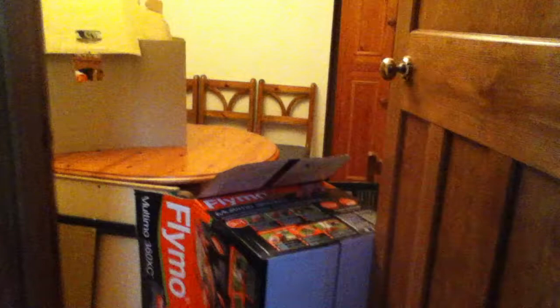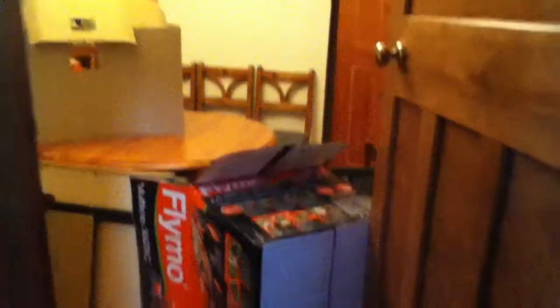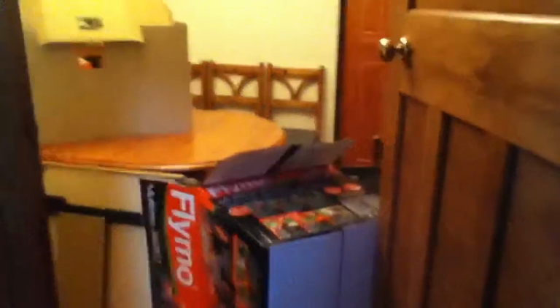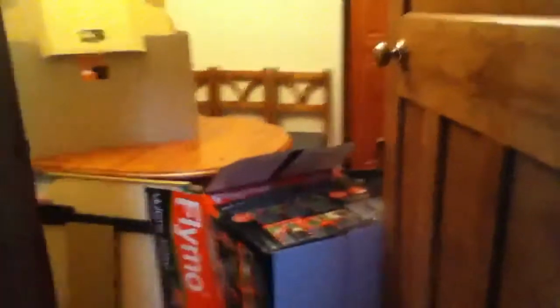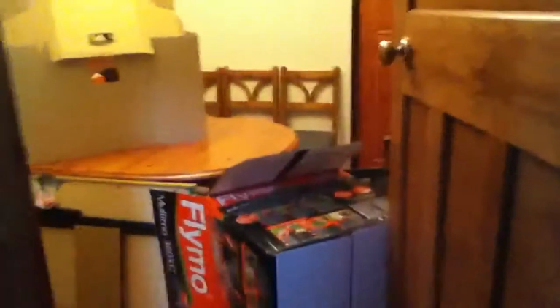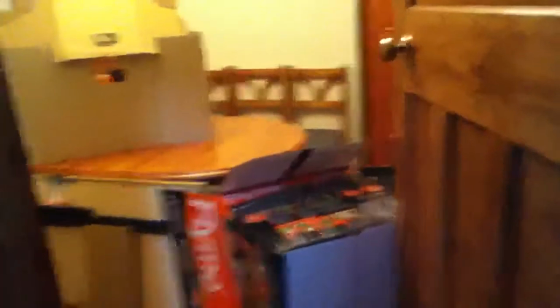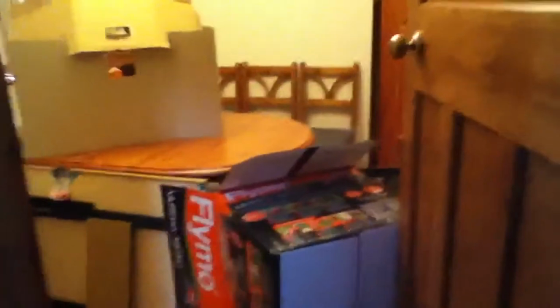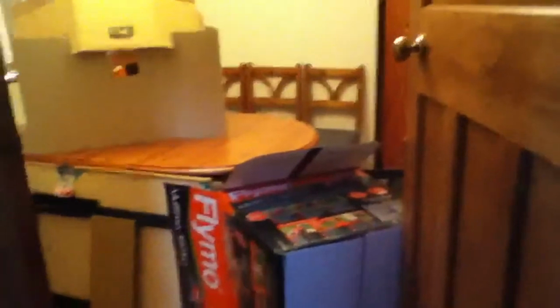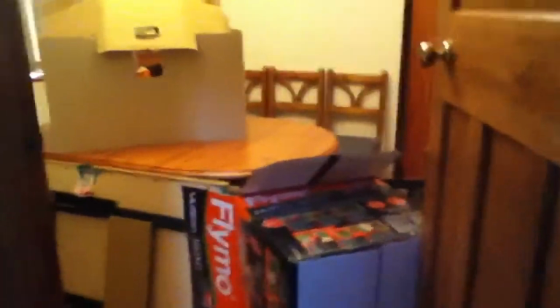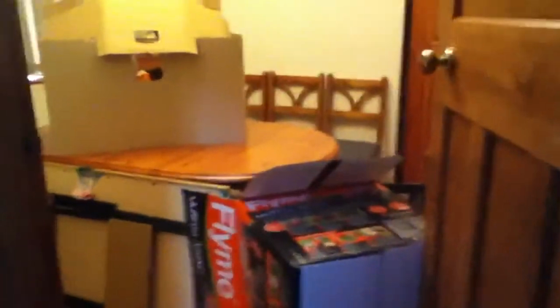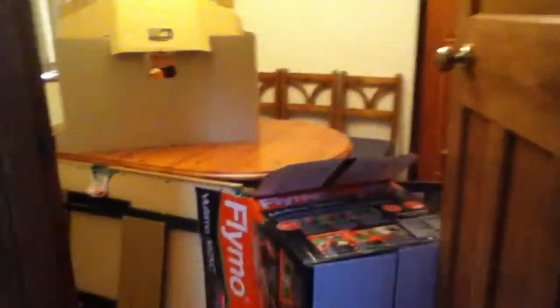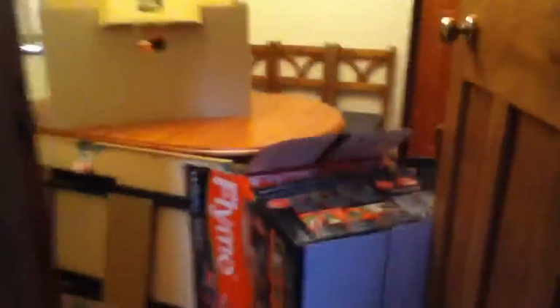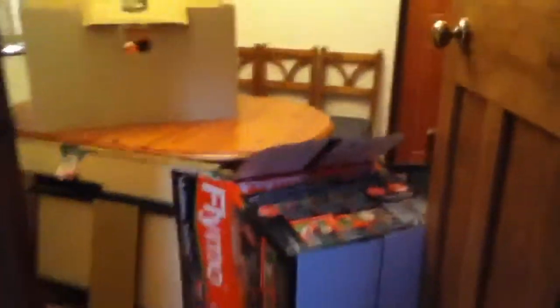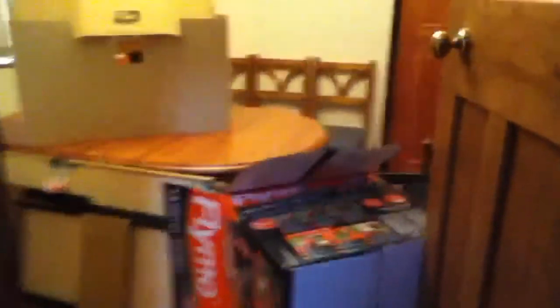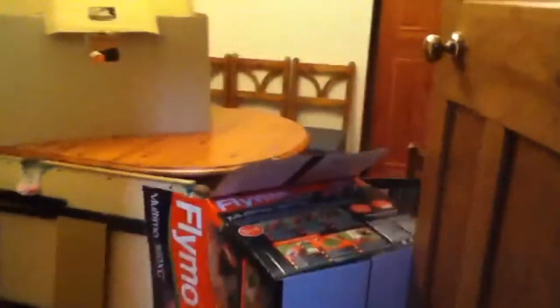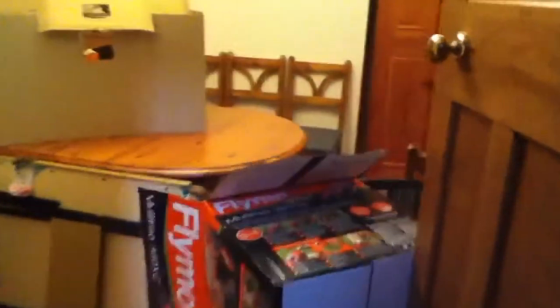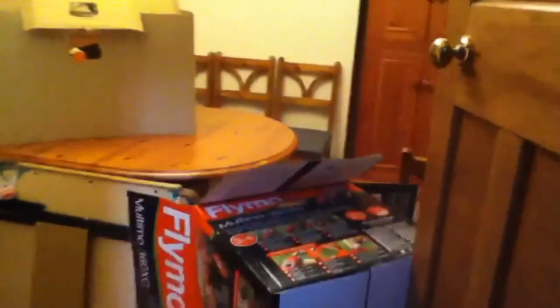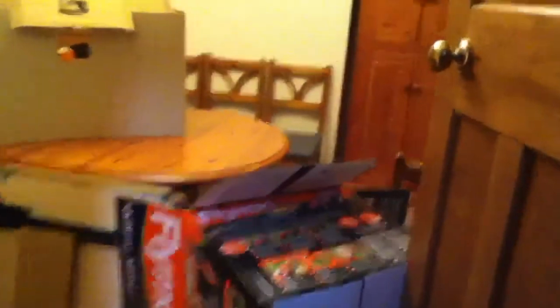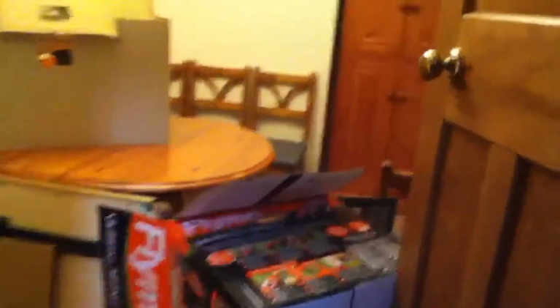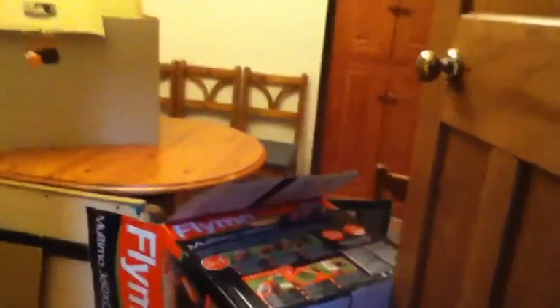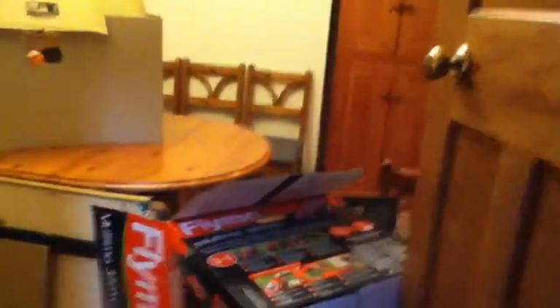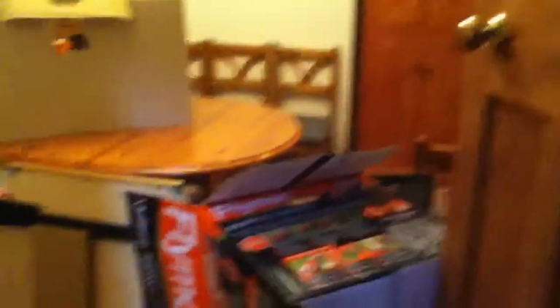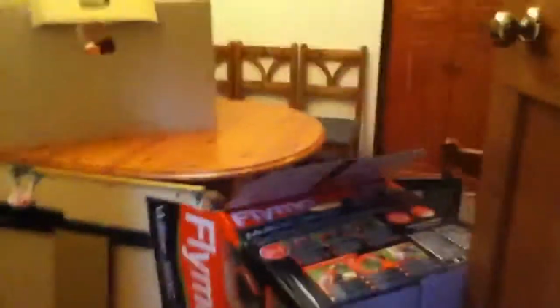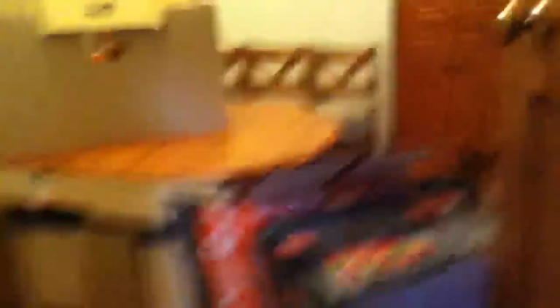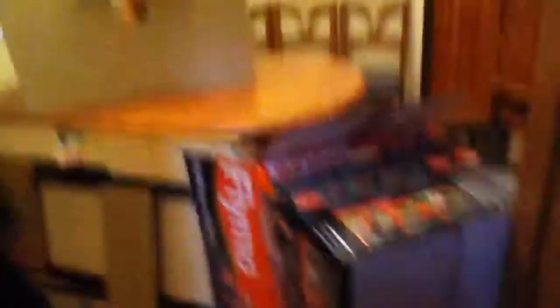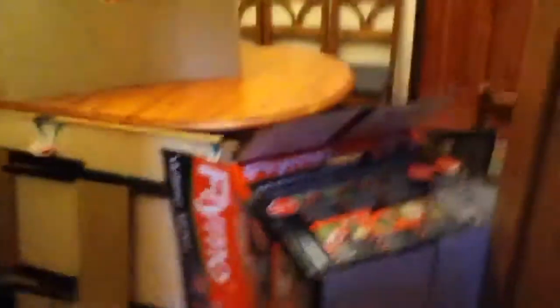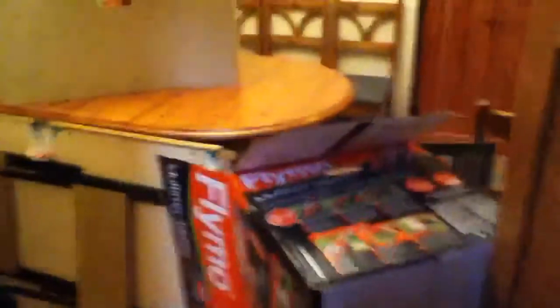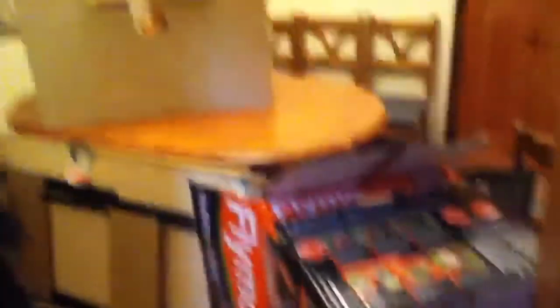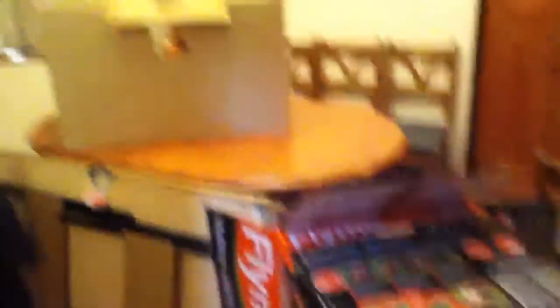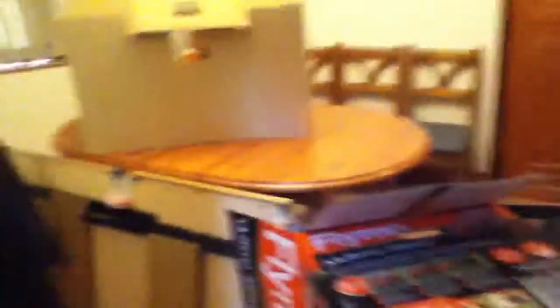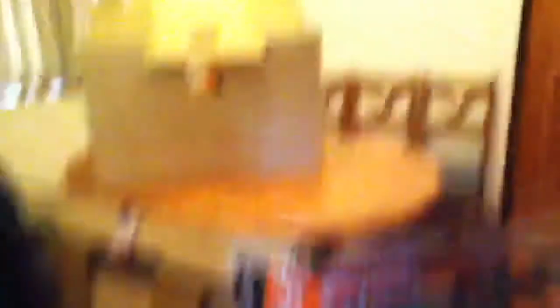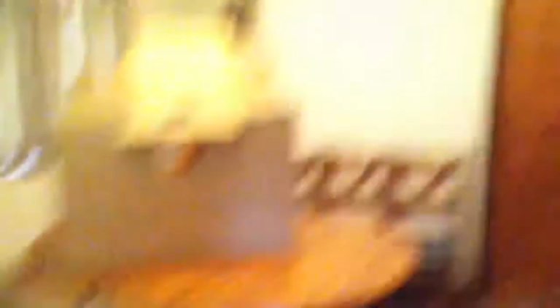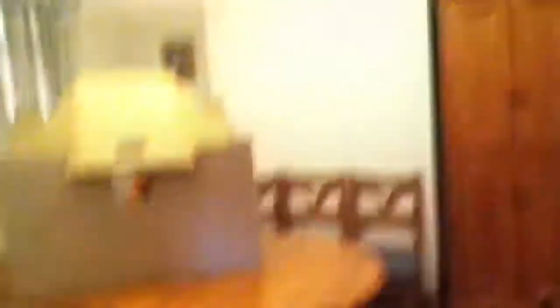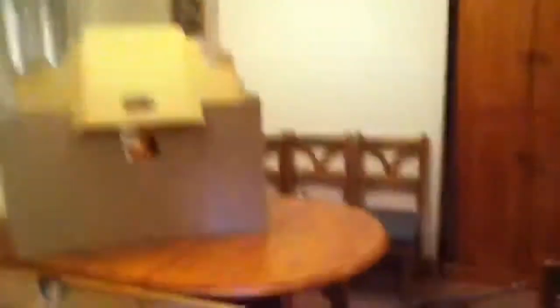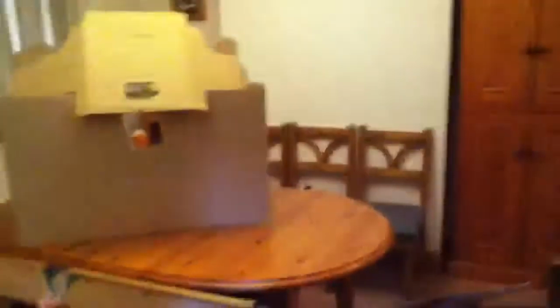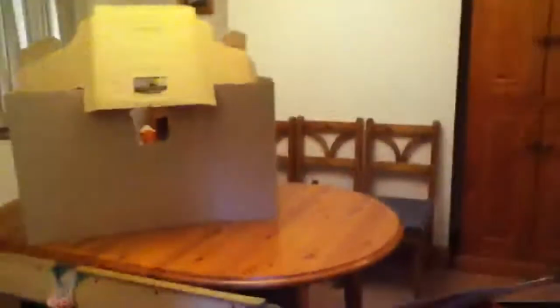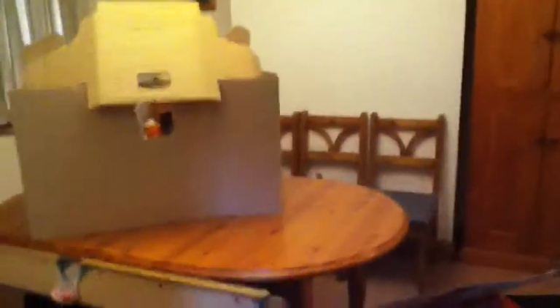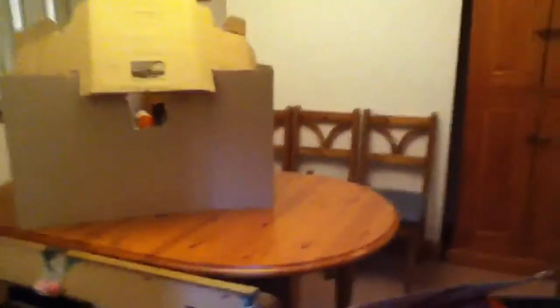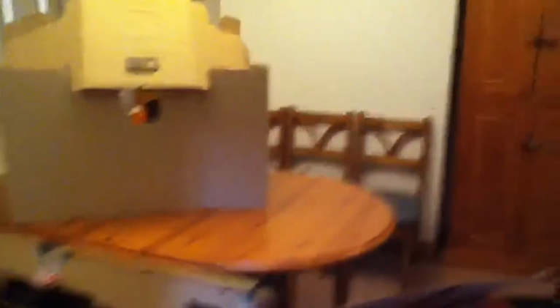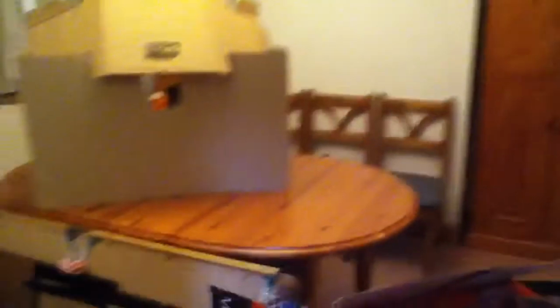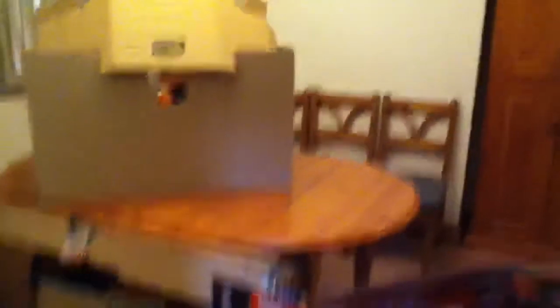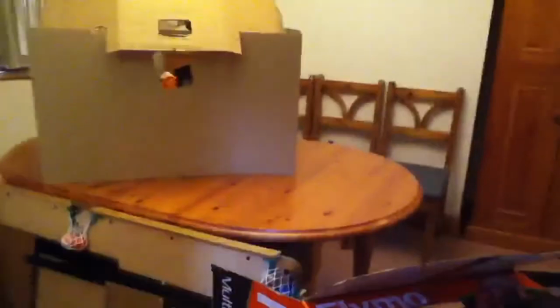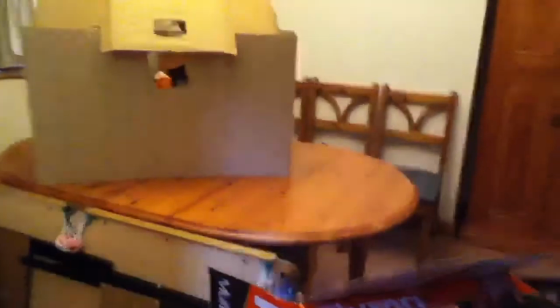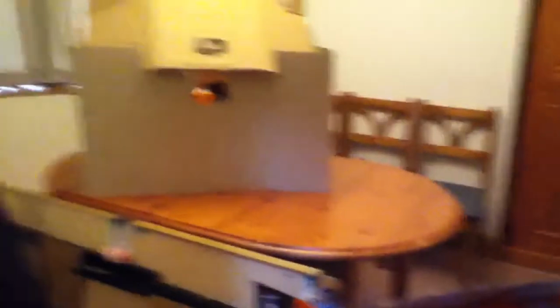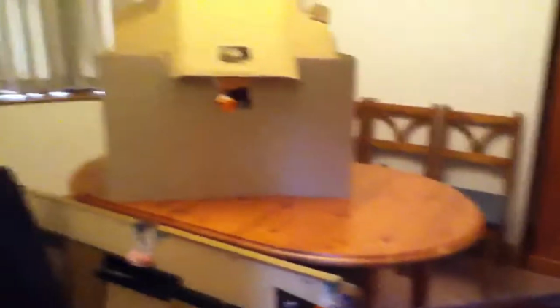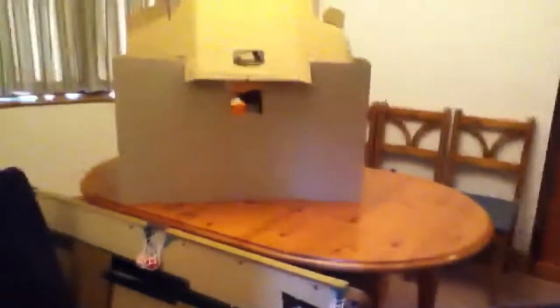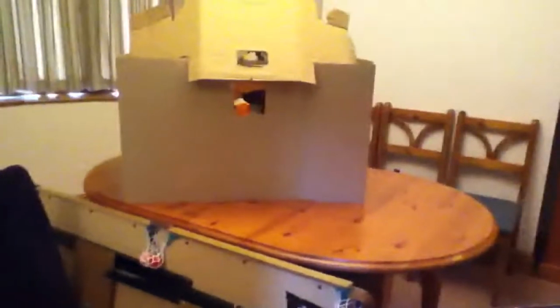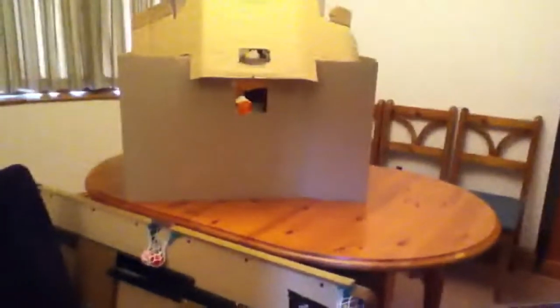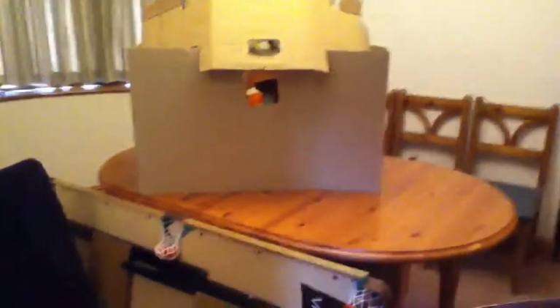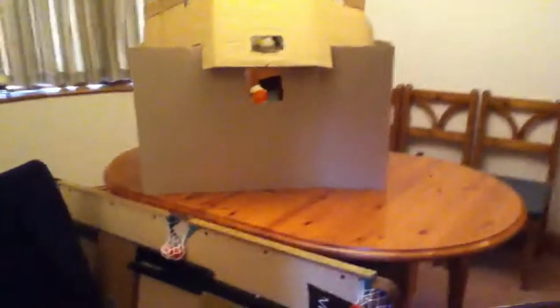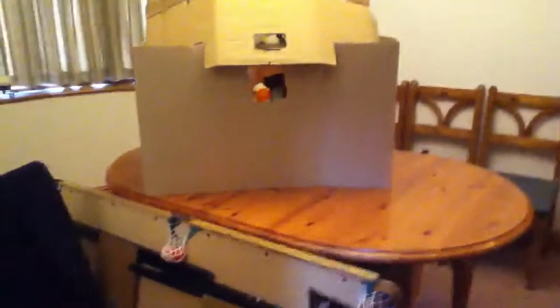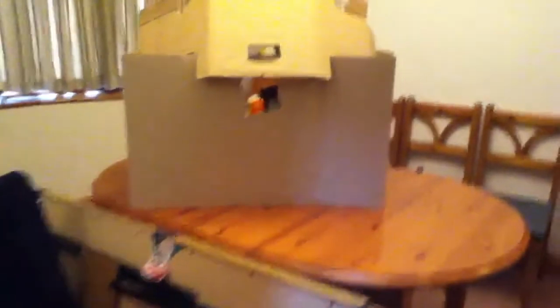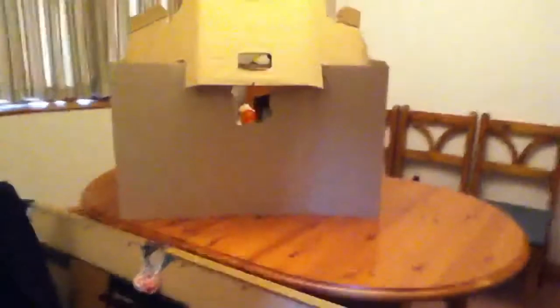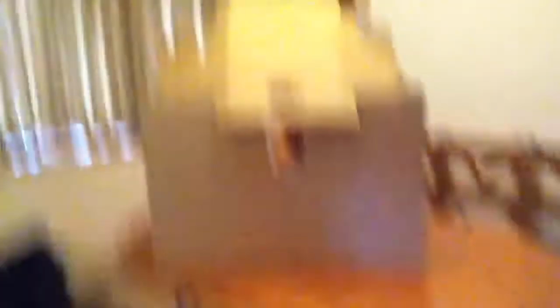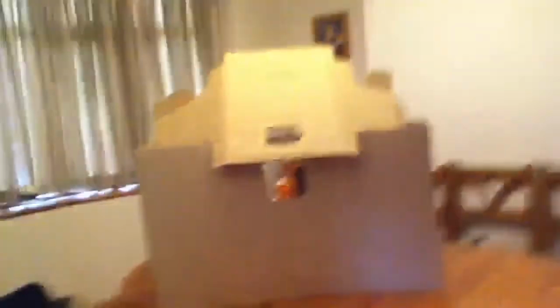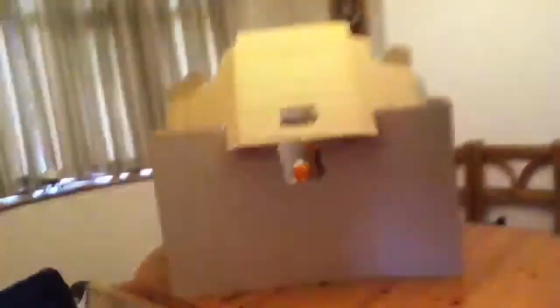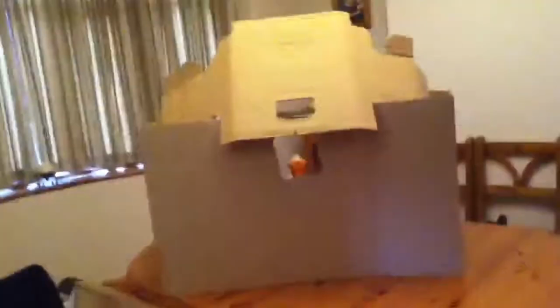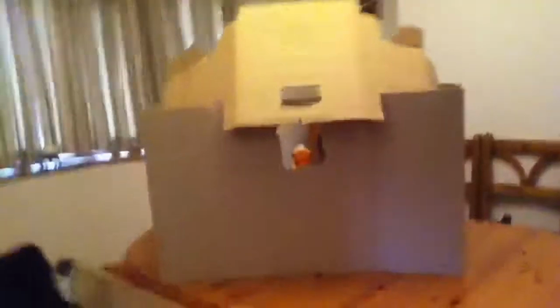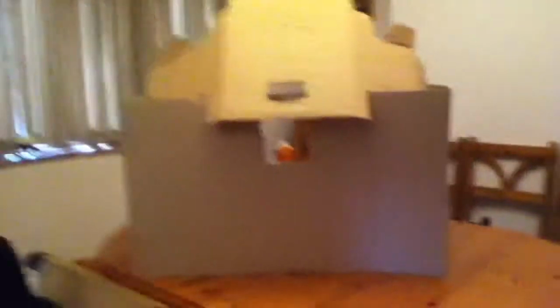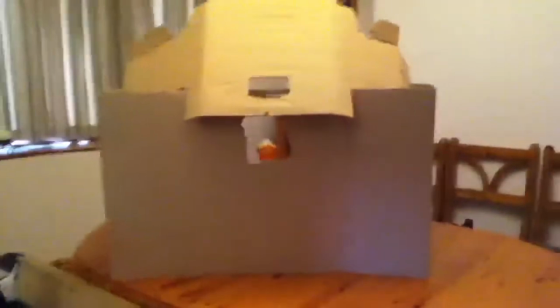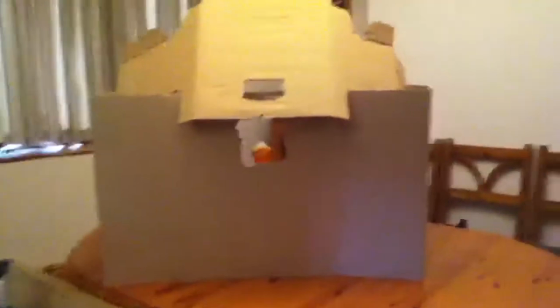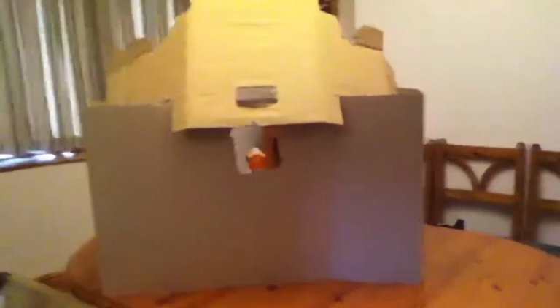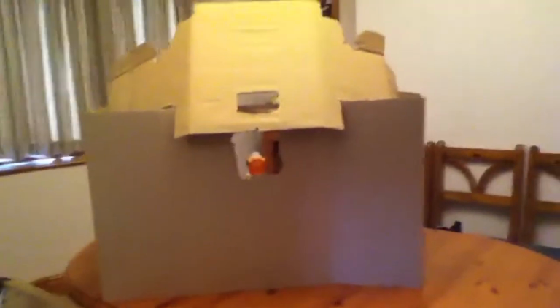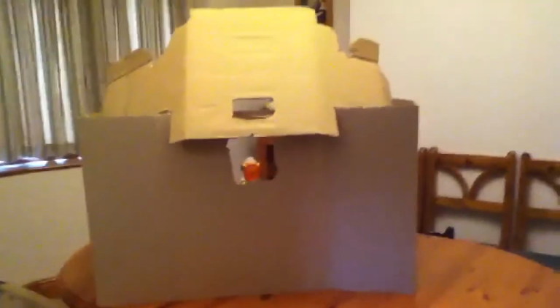Hey YouTube, Oliverz124 here and today I'm here with my awesome and sick Nerf fort.